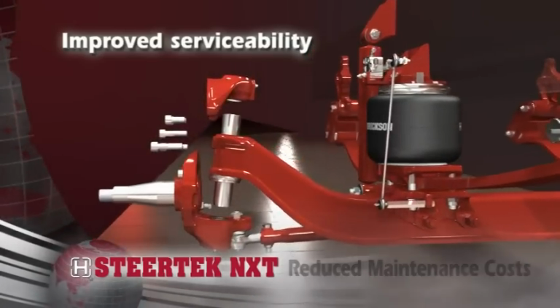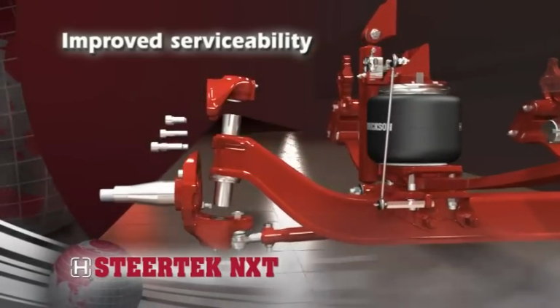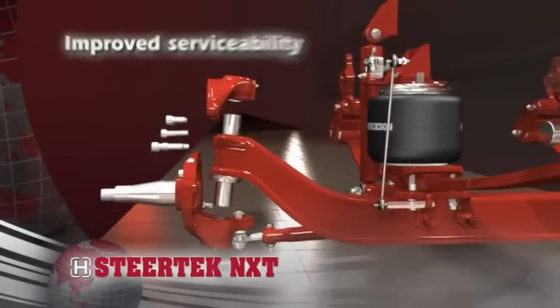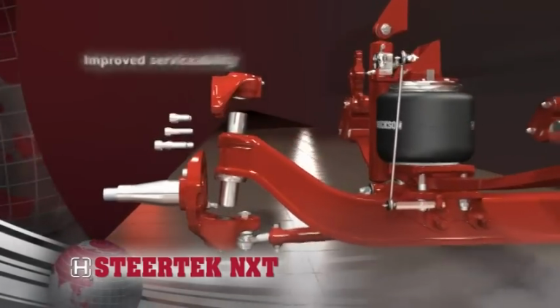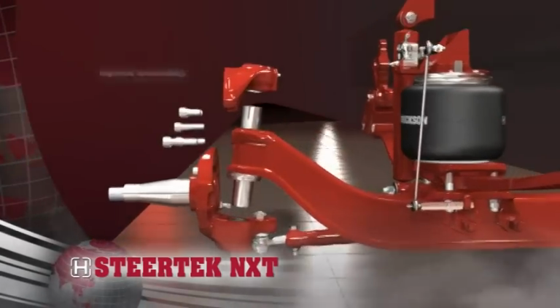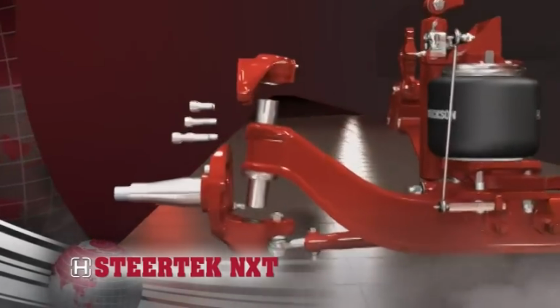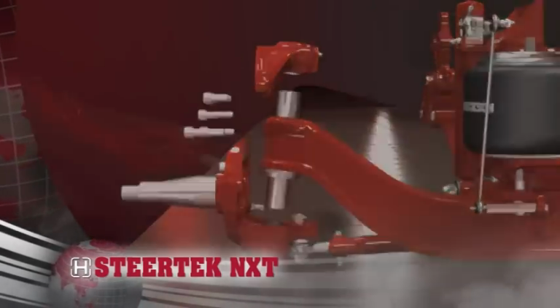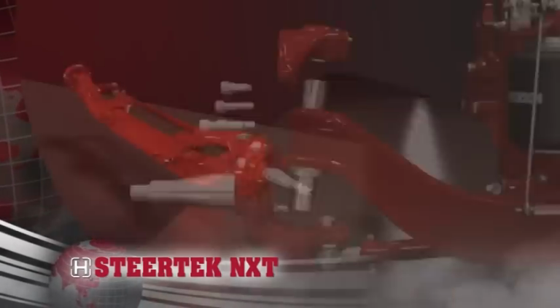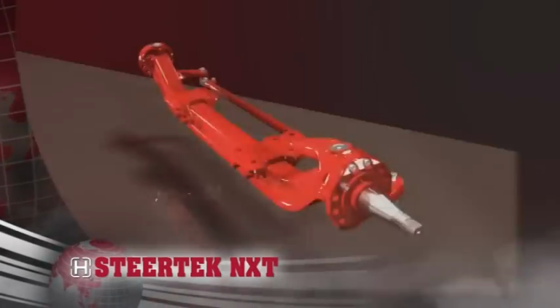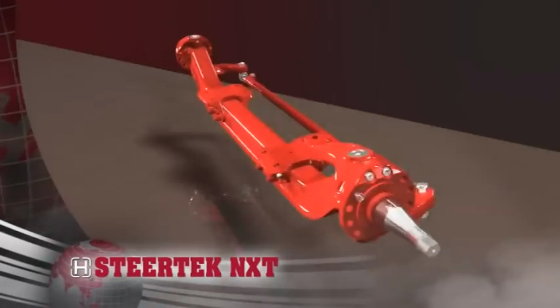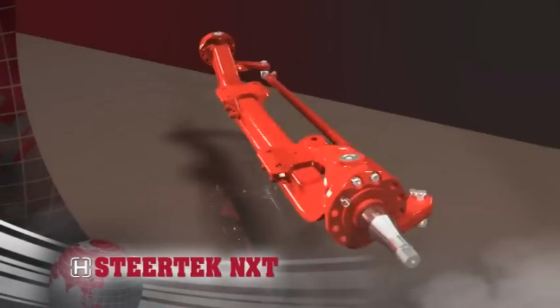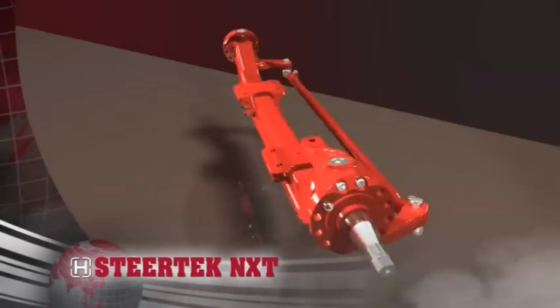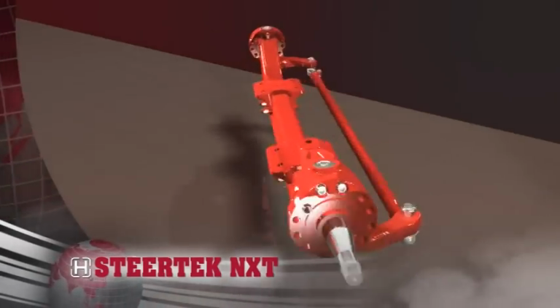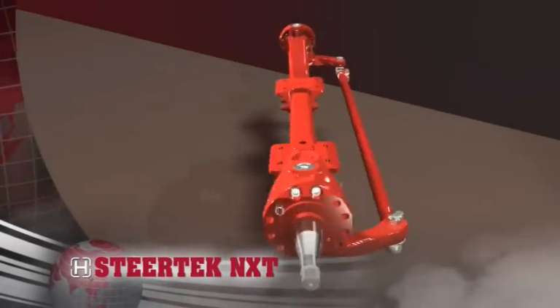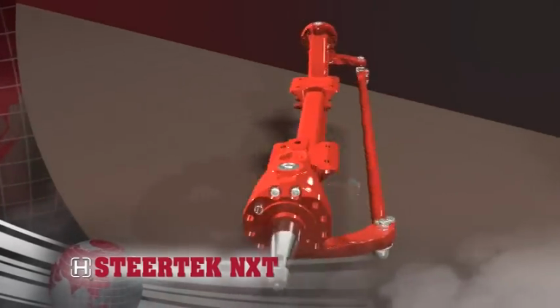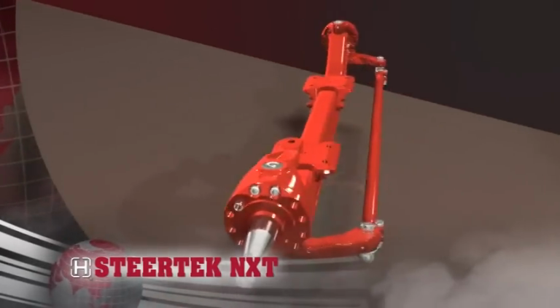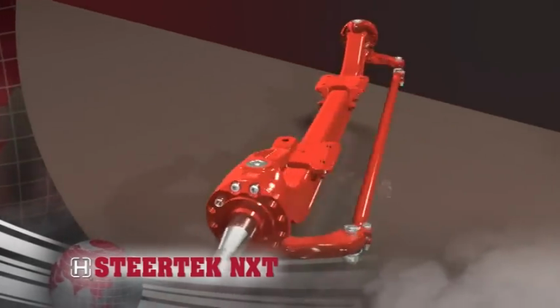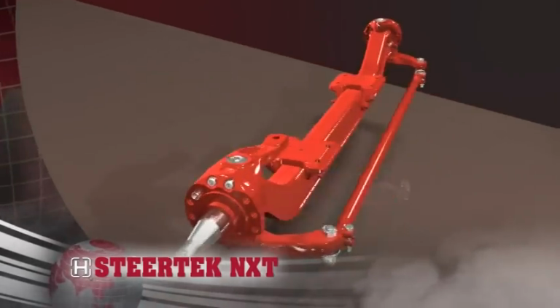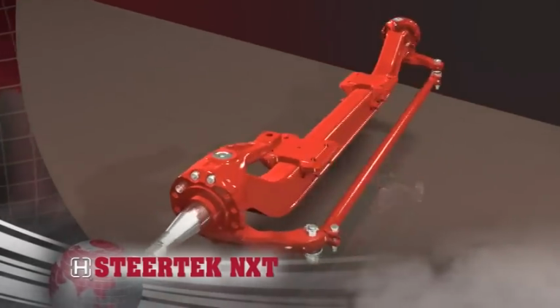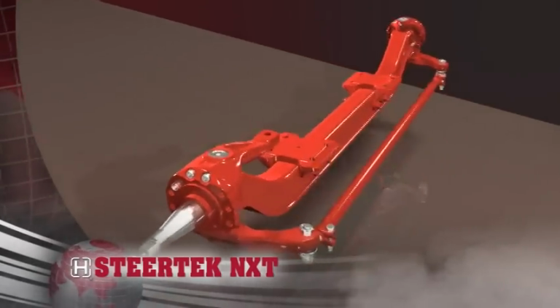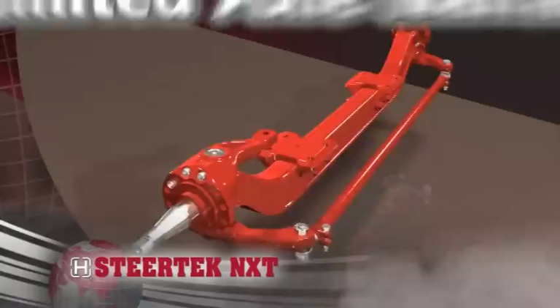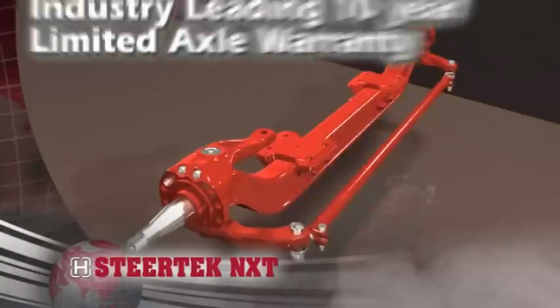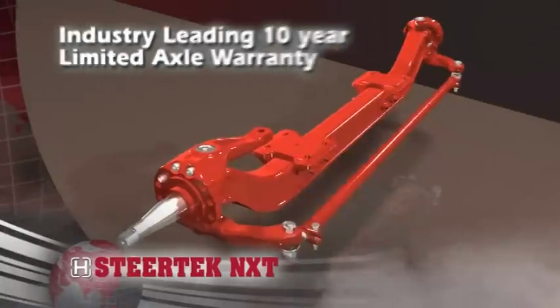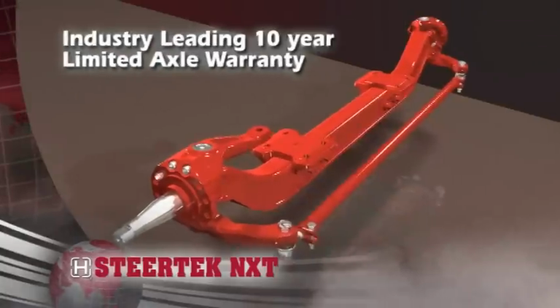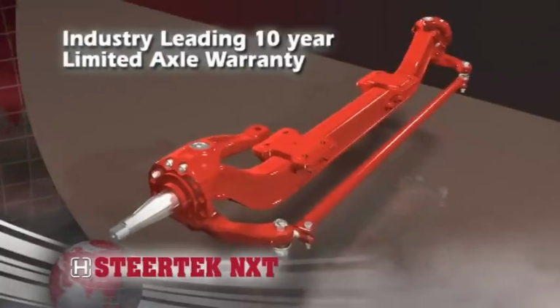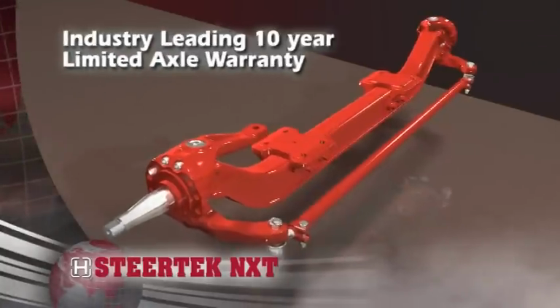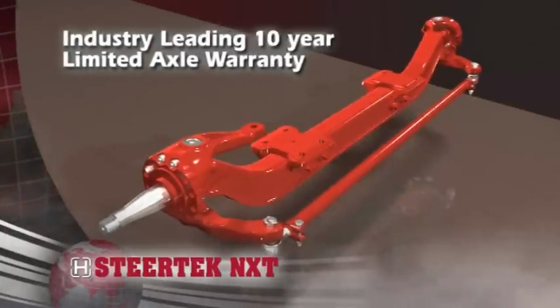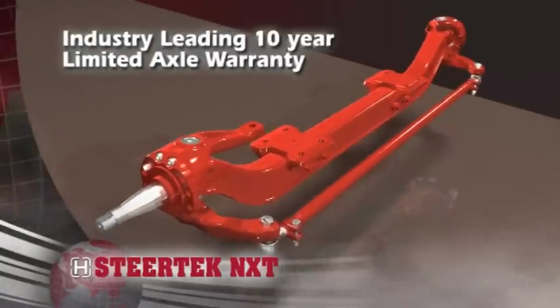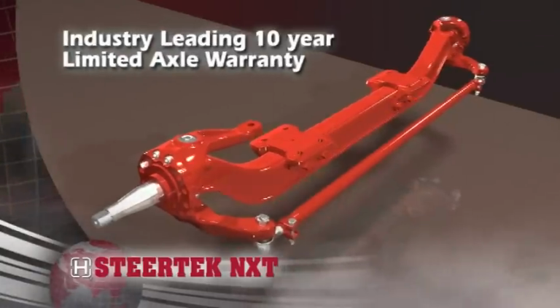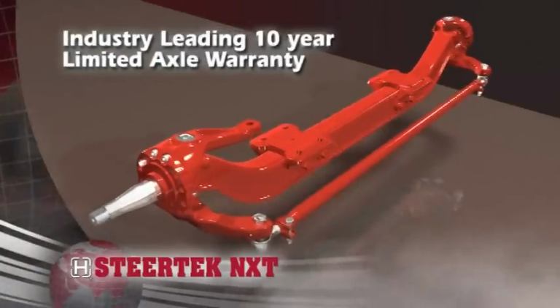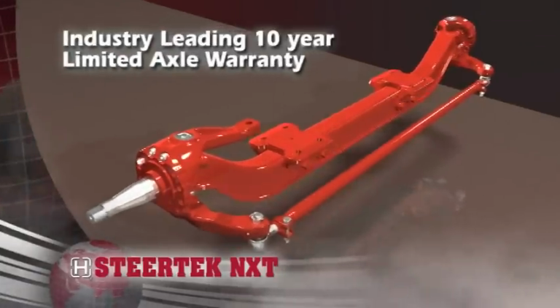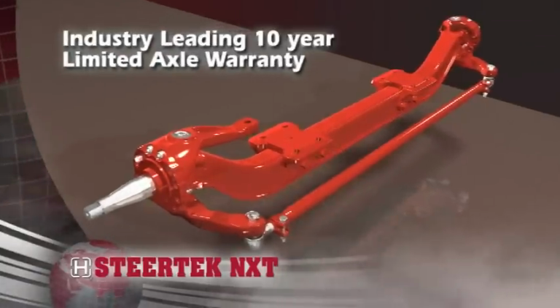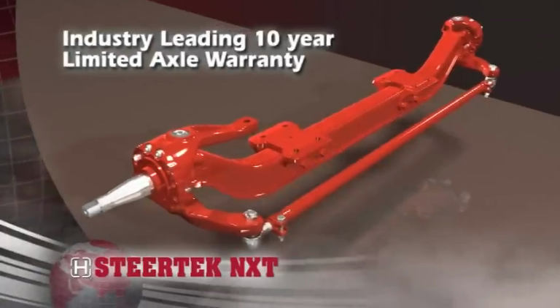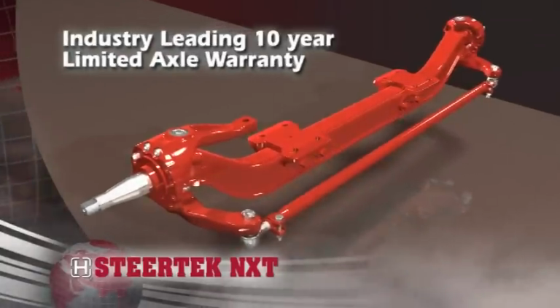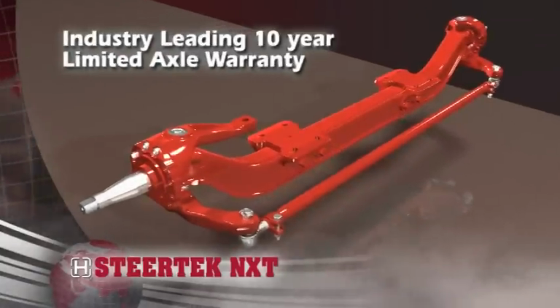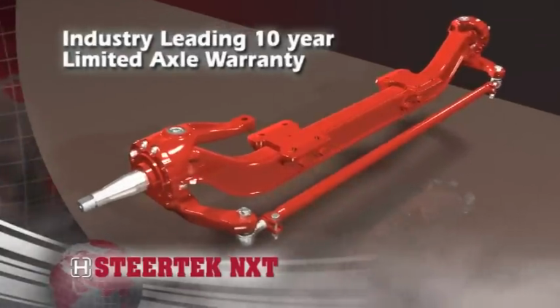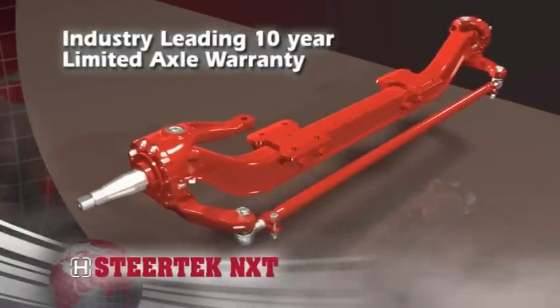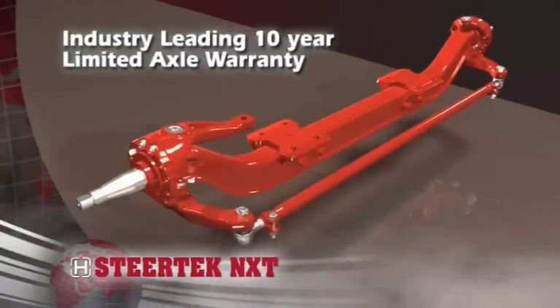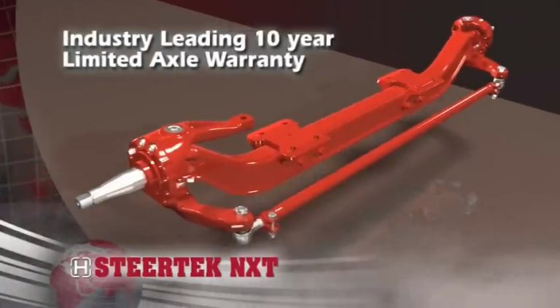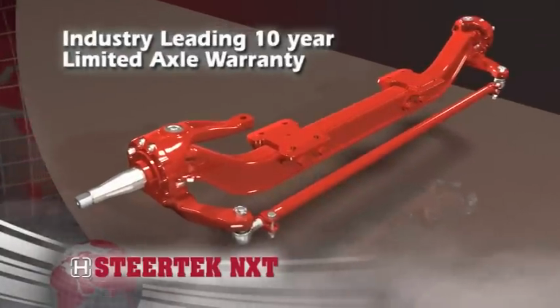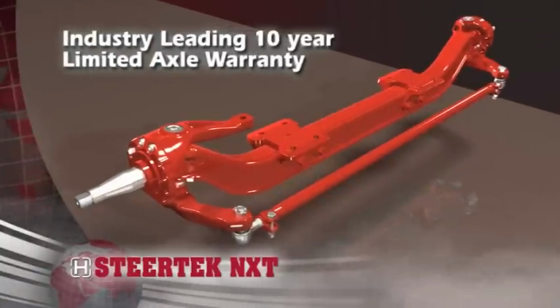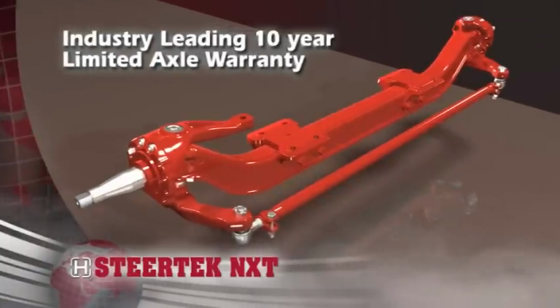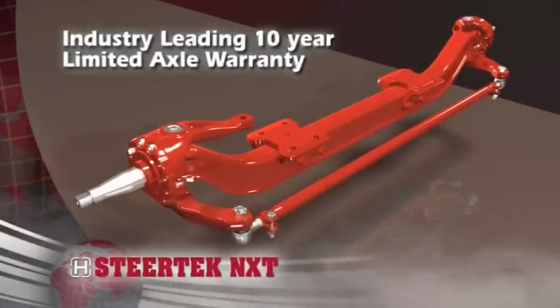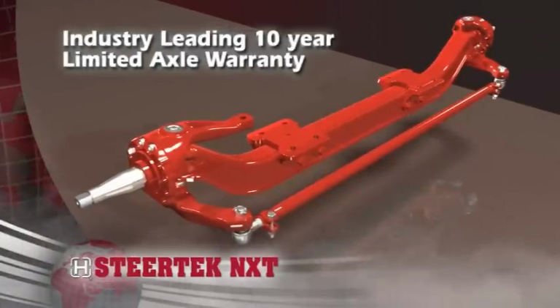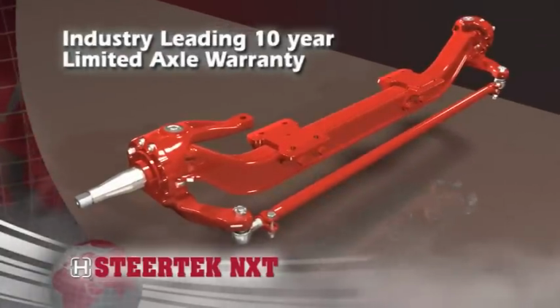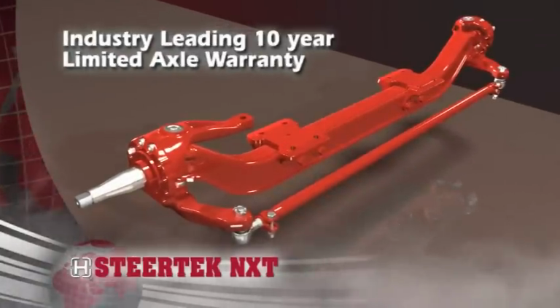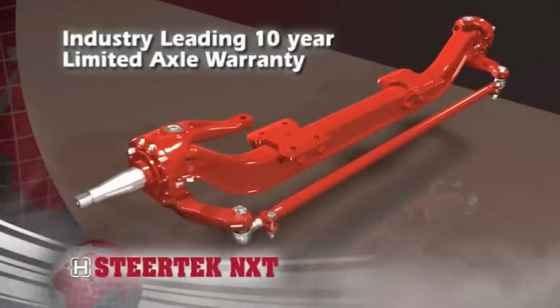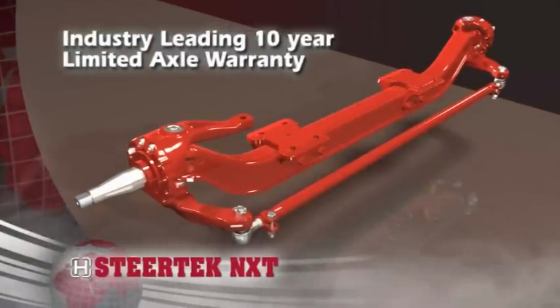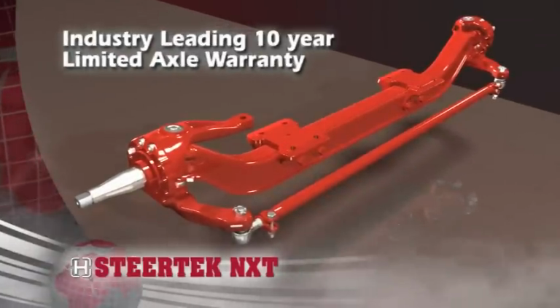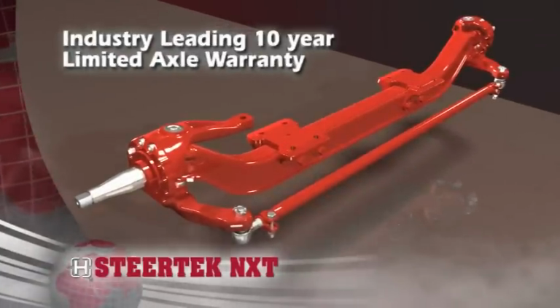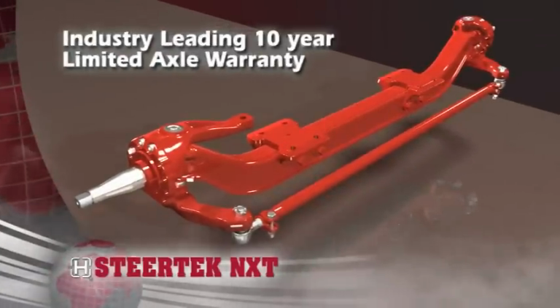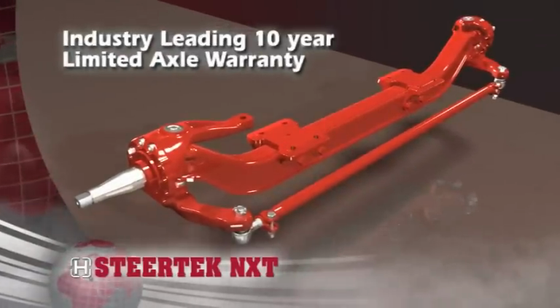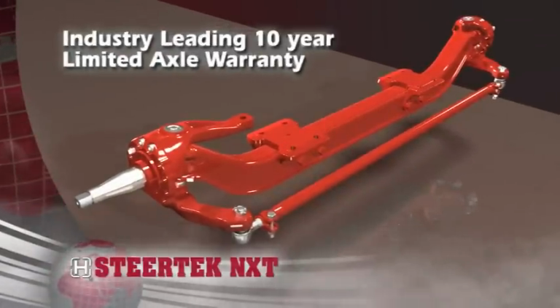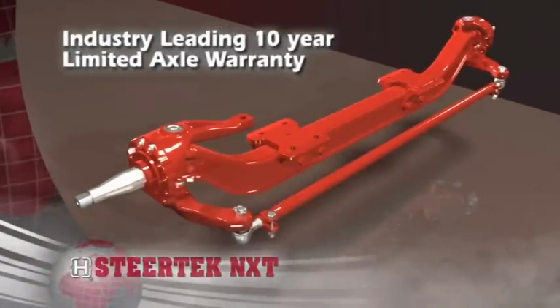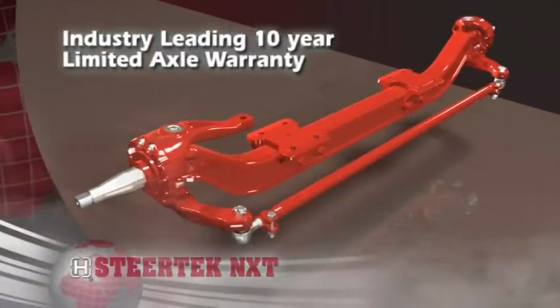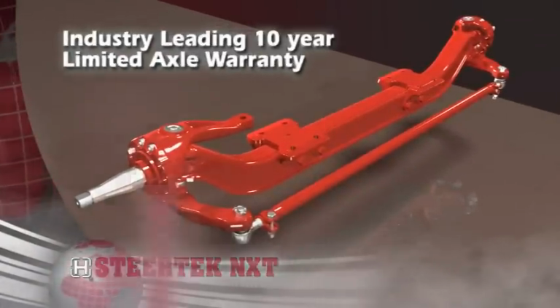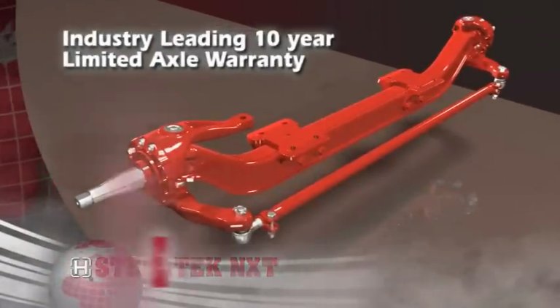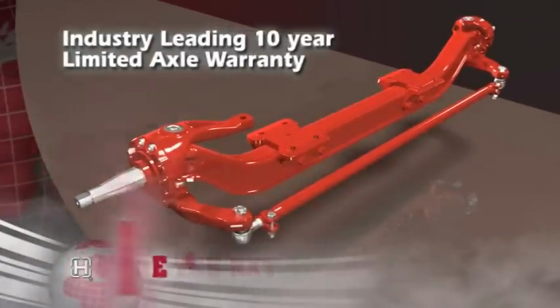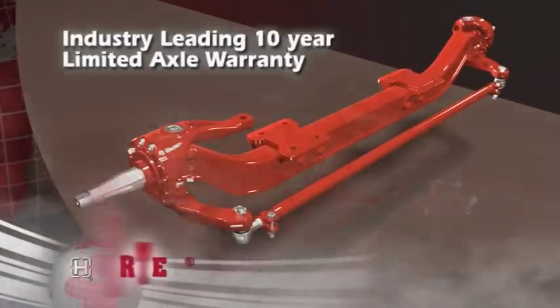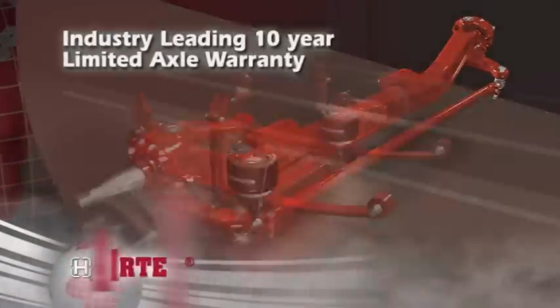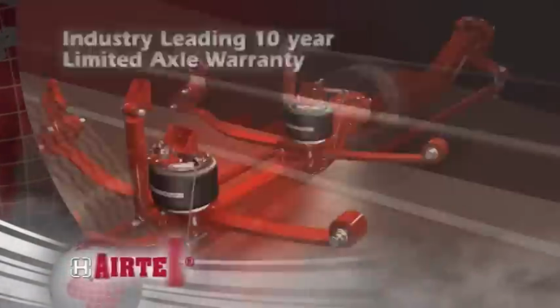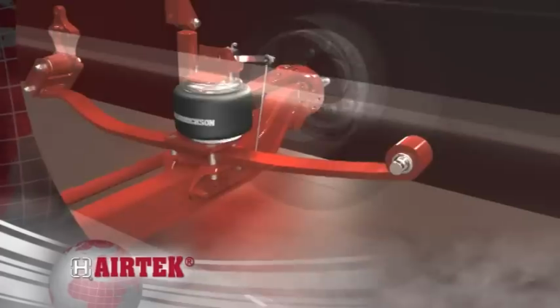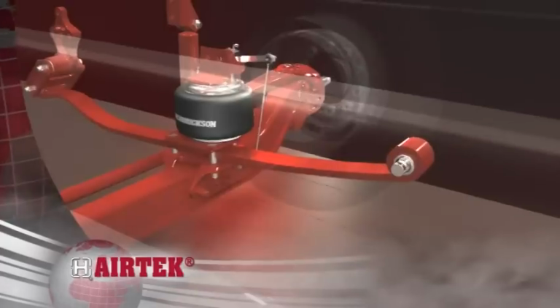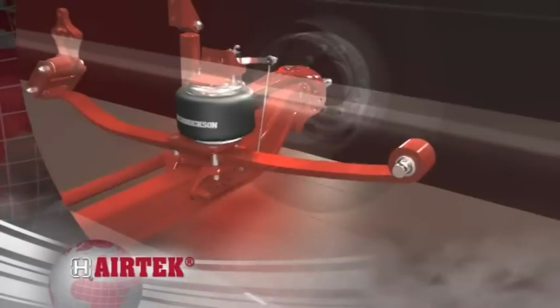Further, Steertek NXT comes standard with an industry-leading 10-year, 1 million mile limited warranty.